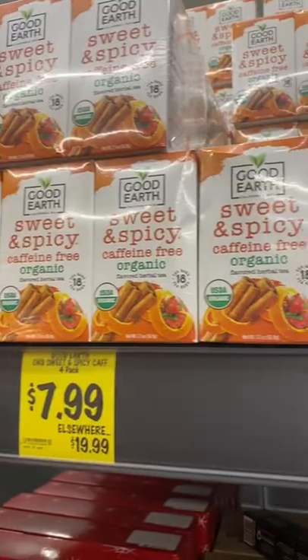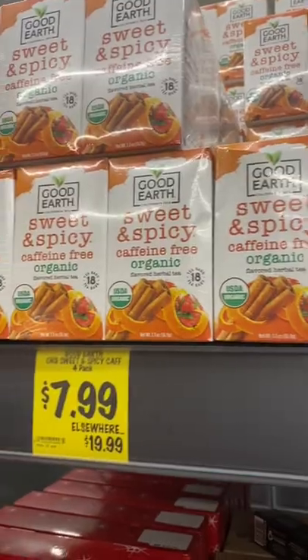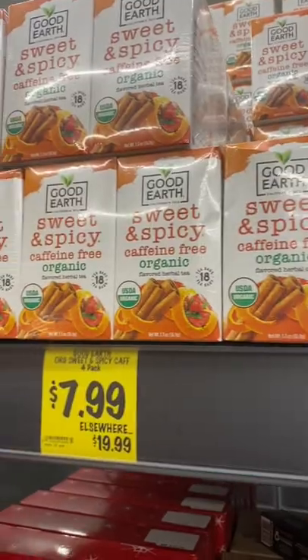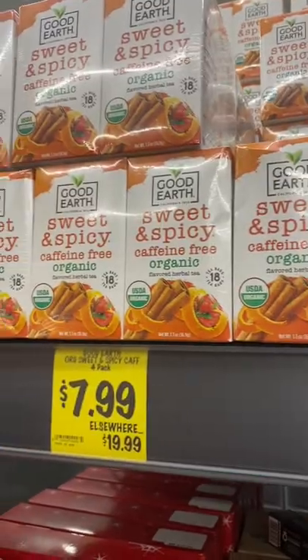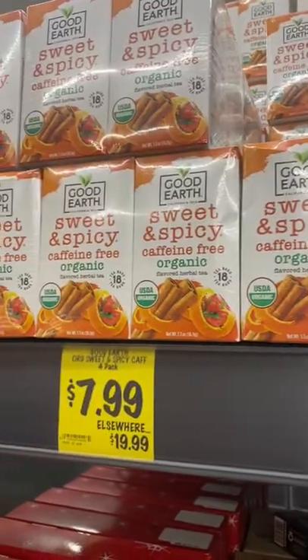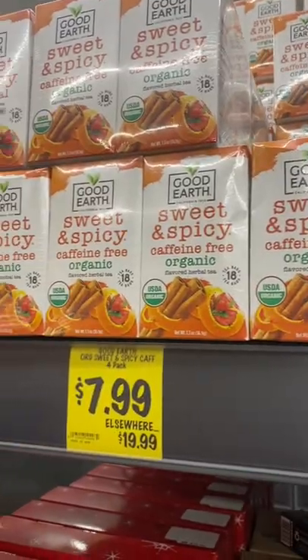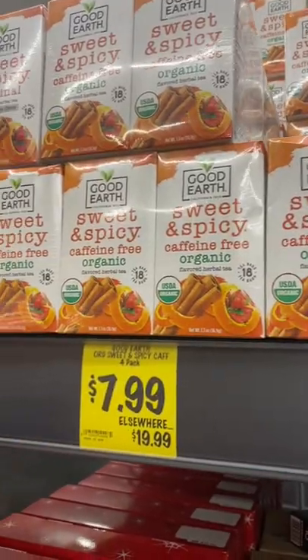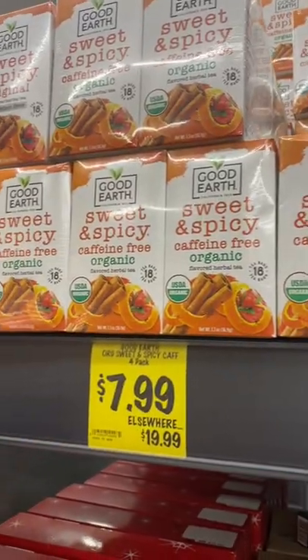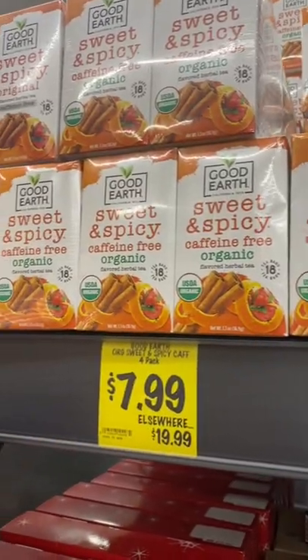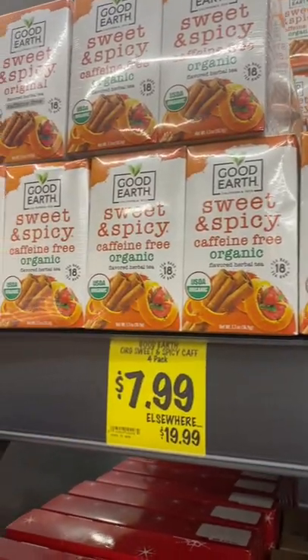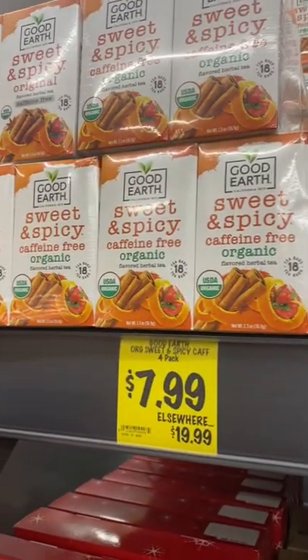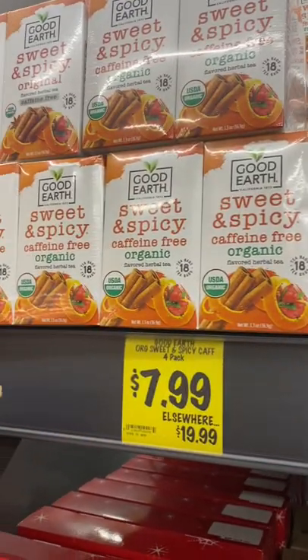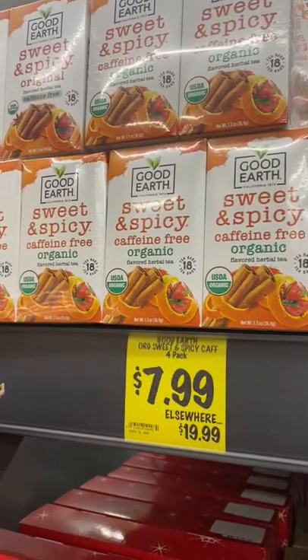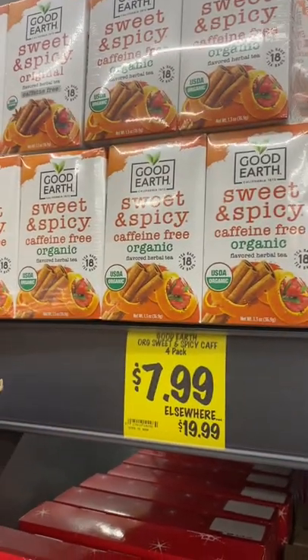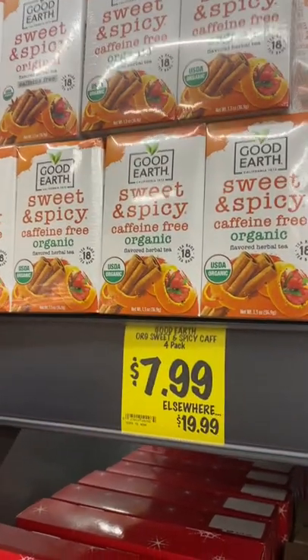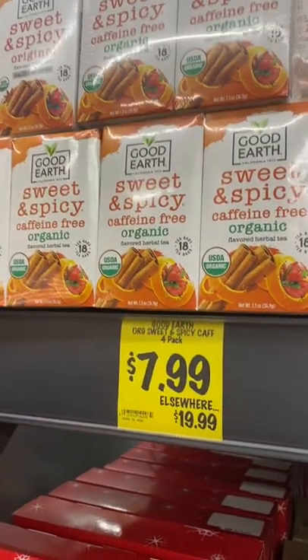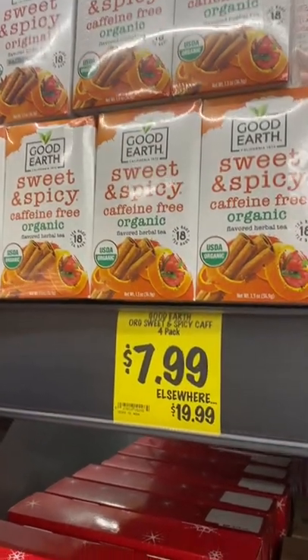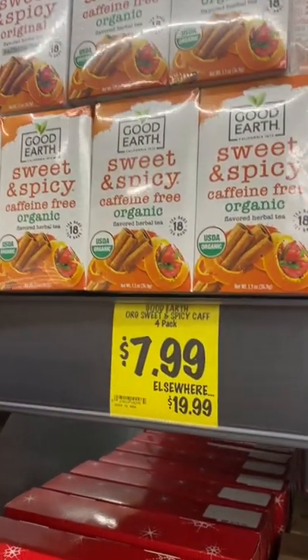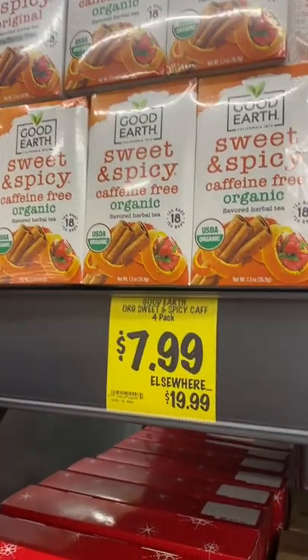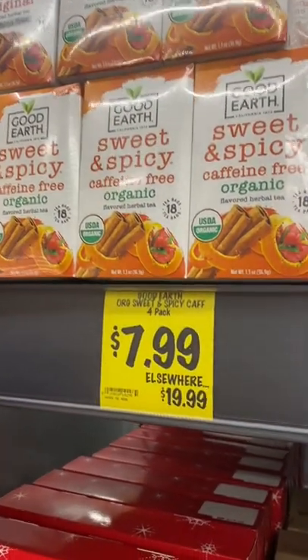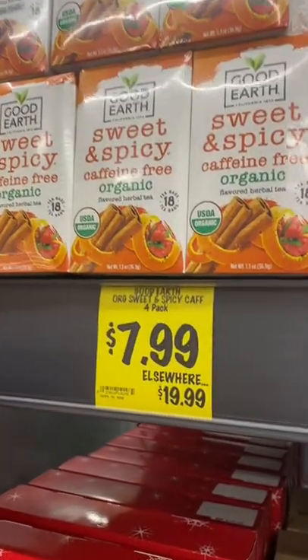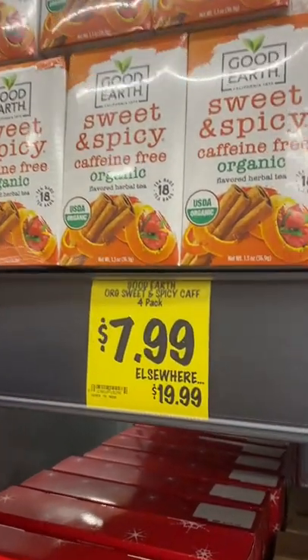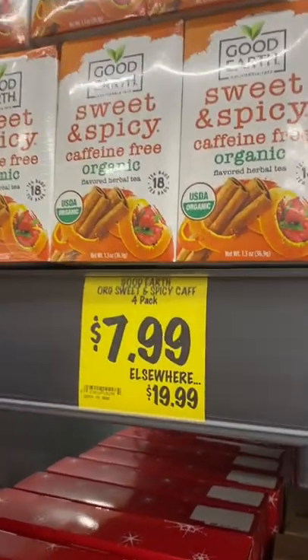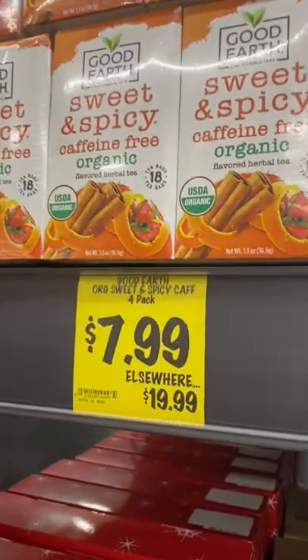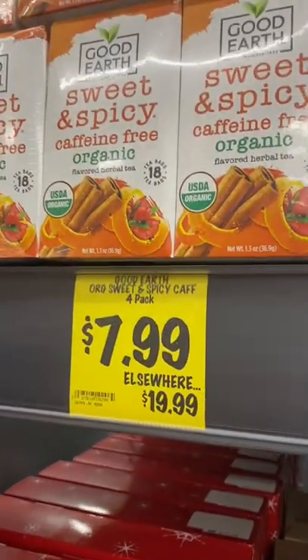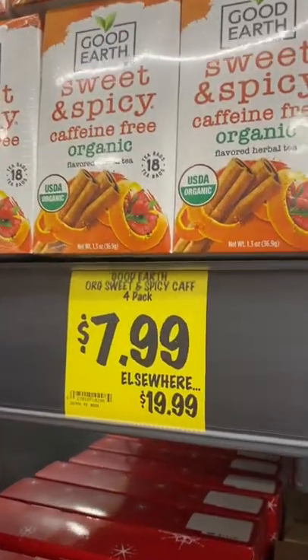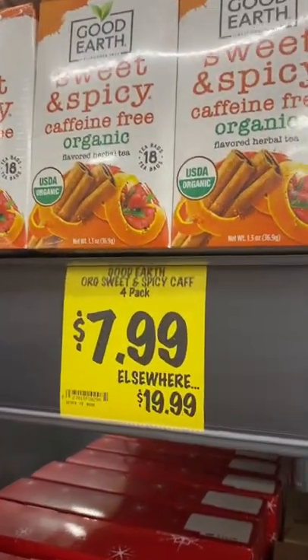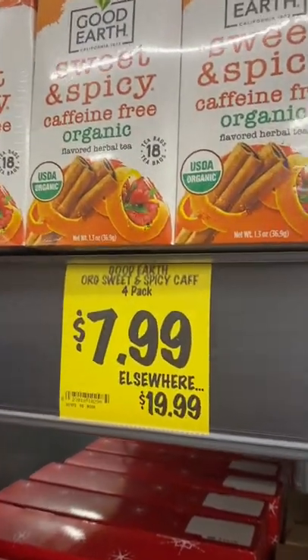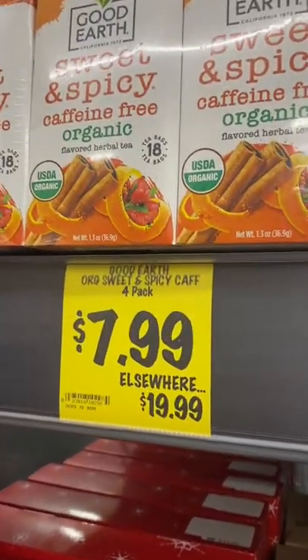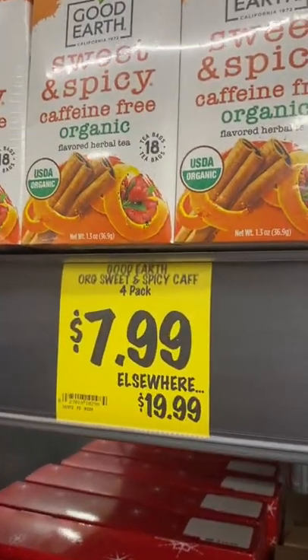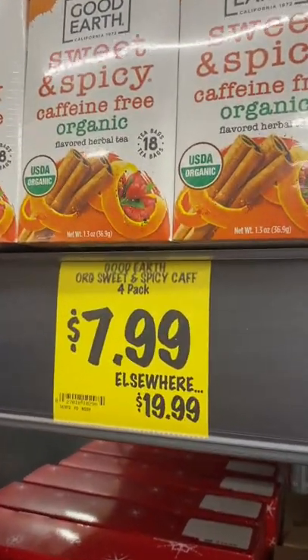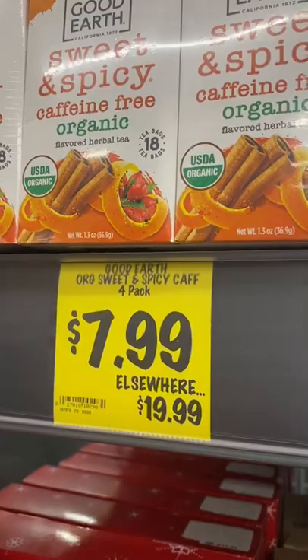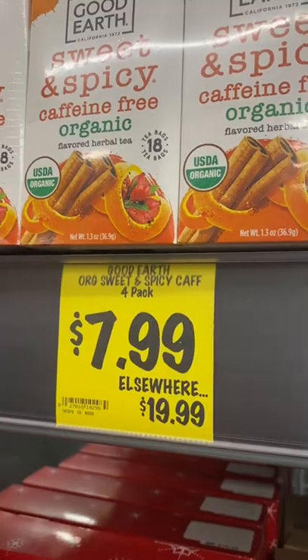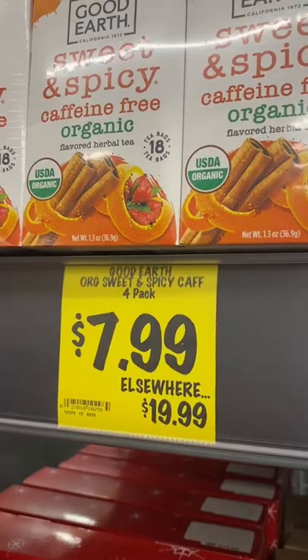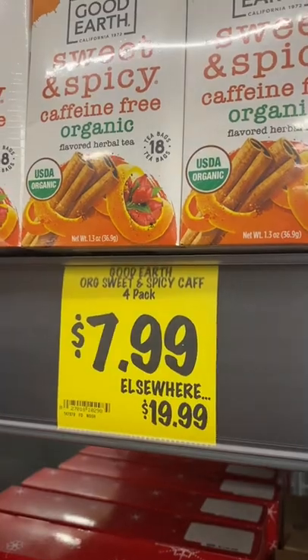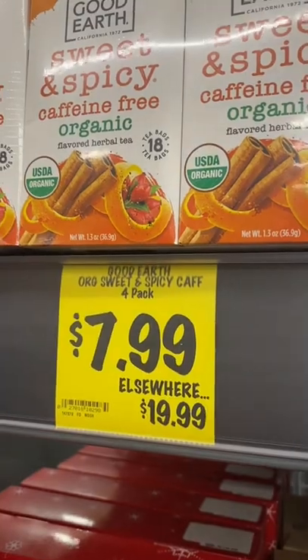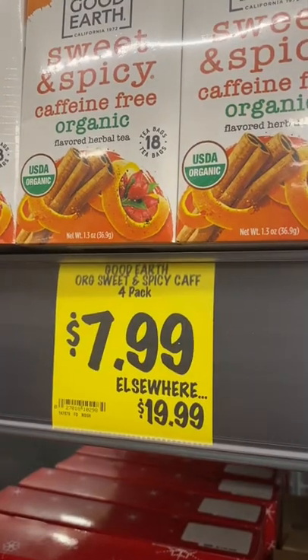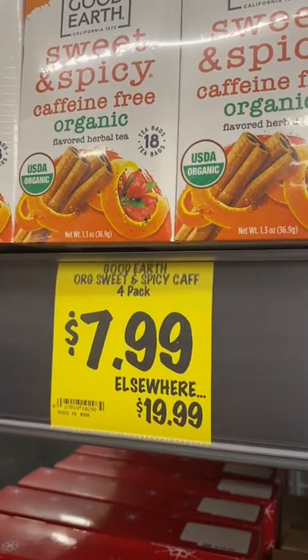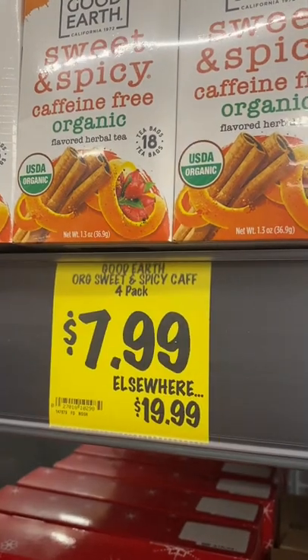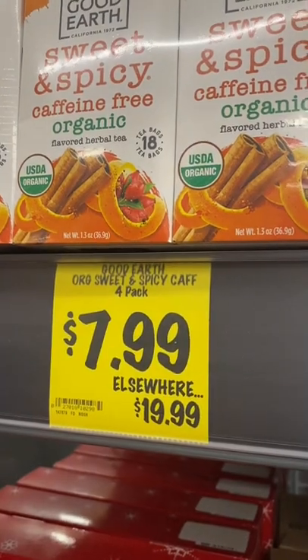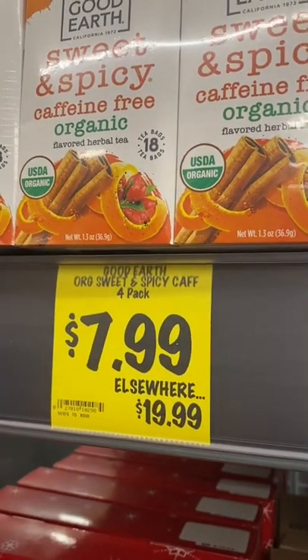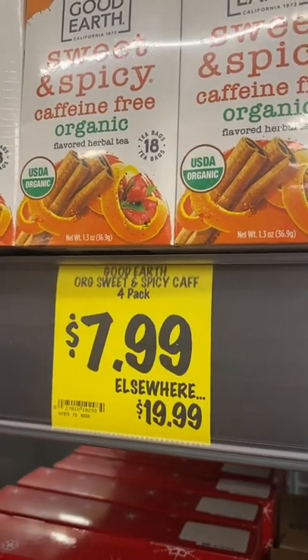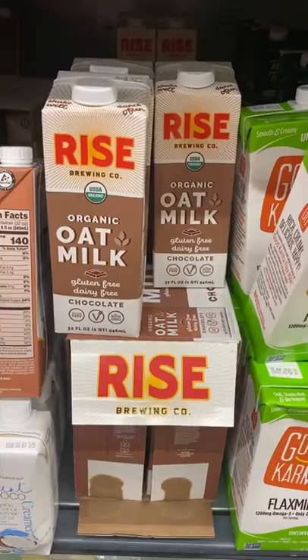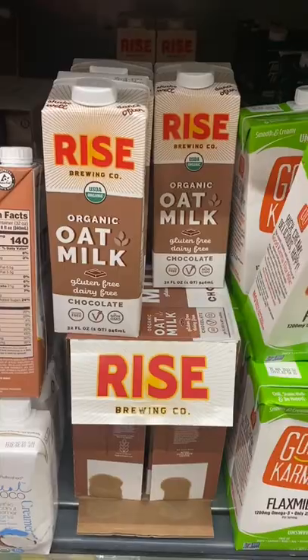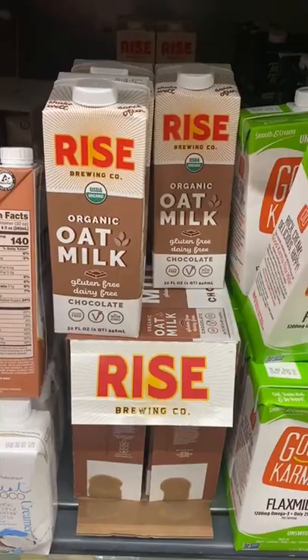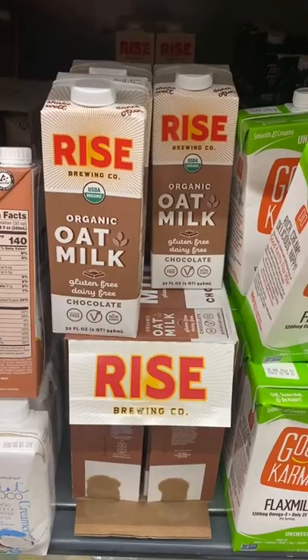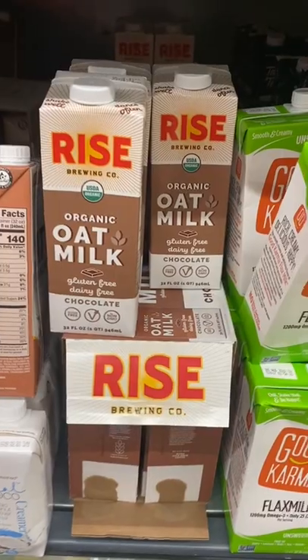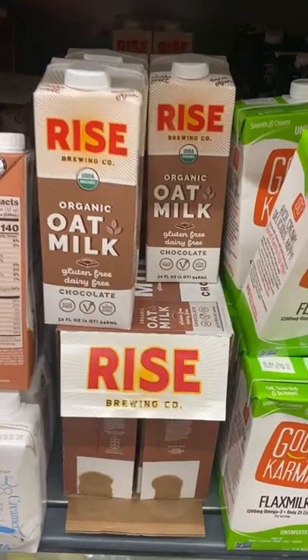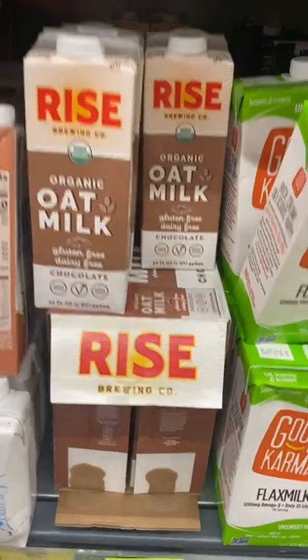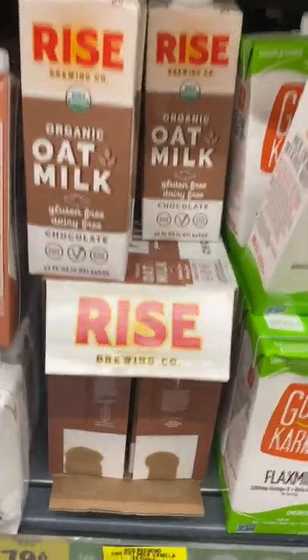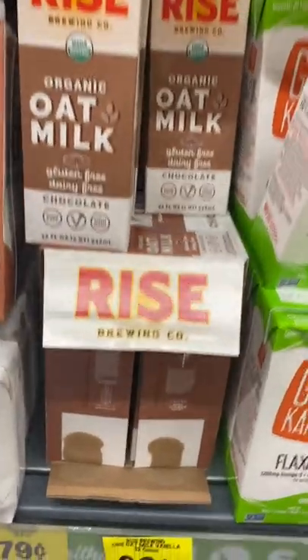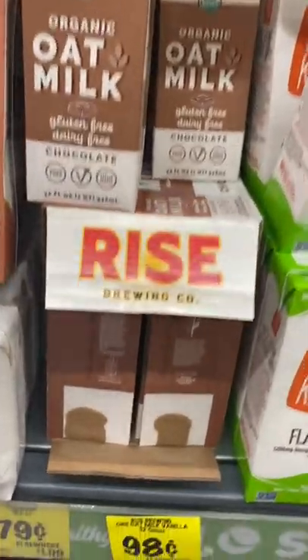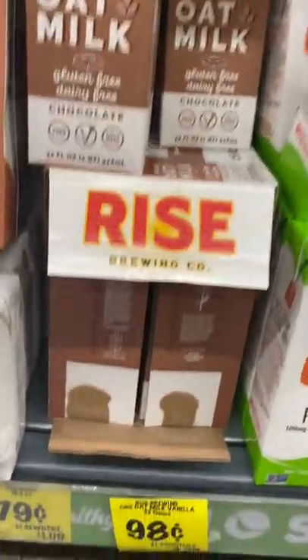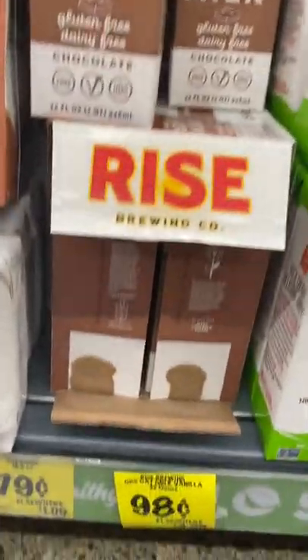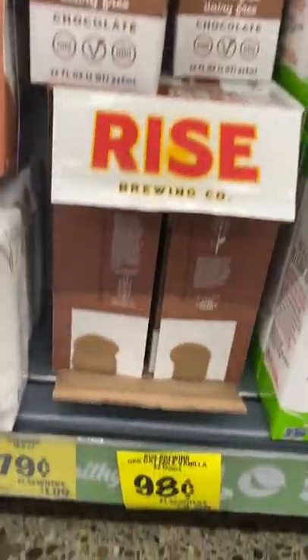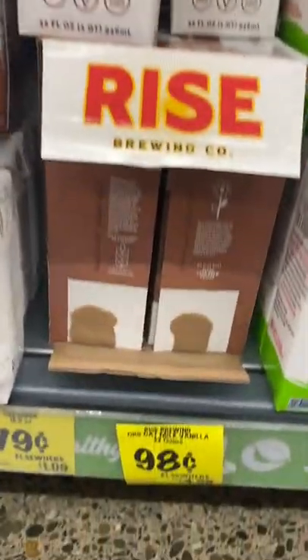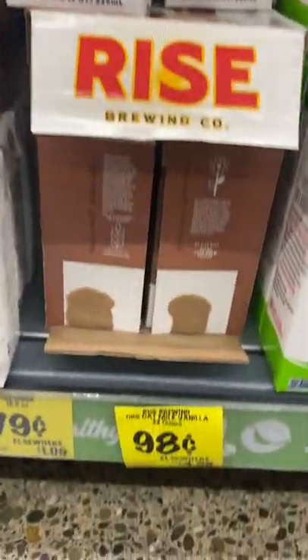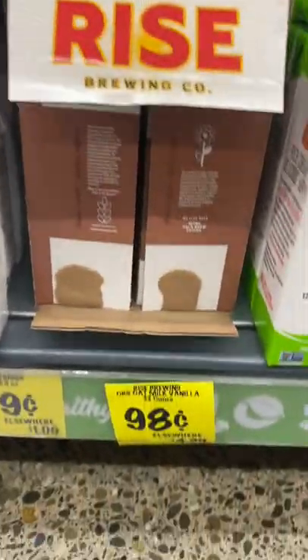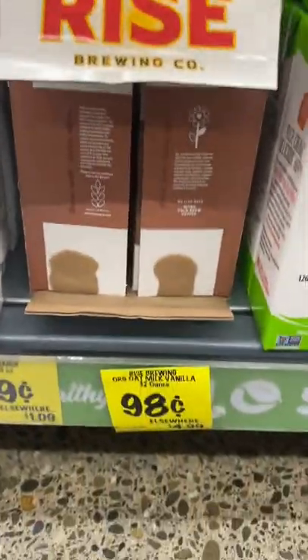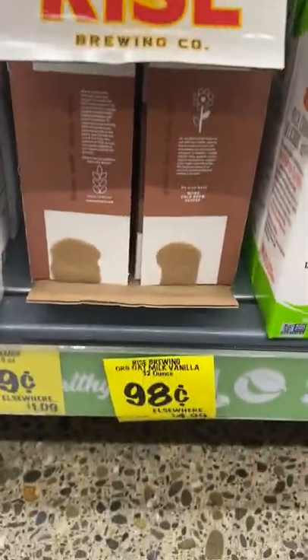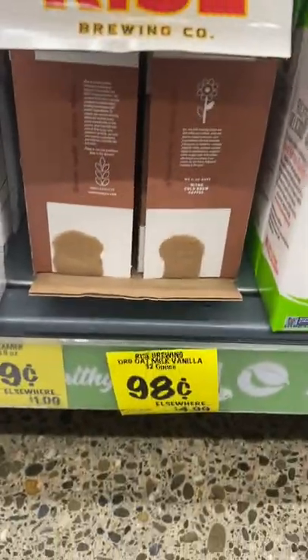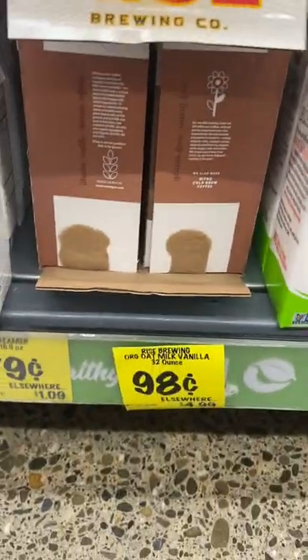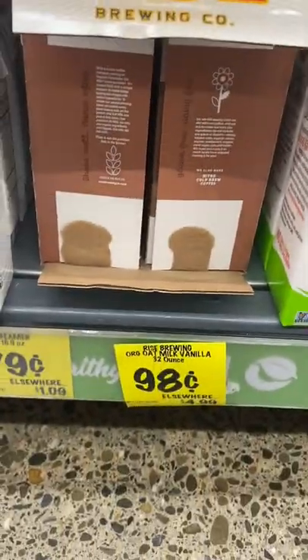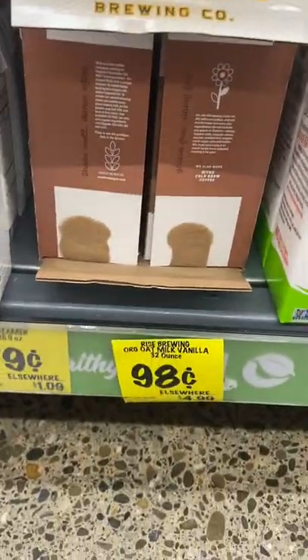This is one of my absolute favorite teas, and they have four boxes for $7.99 — that is an amazing deal. The surprise chocolate oat milk is only $0.98 a quart.